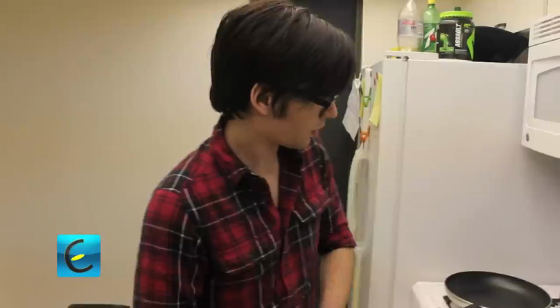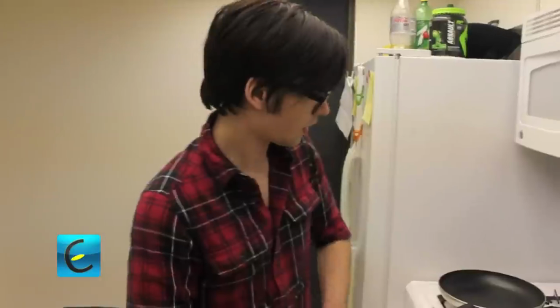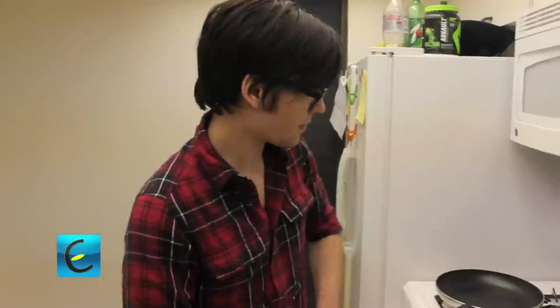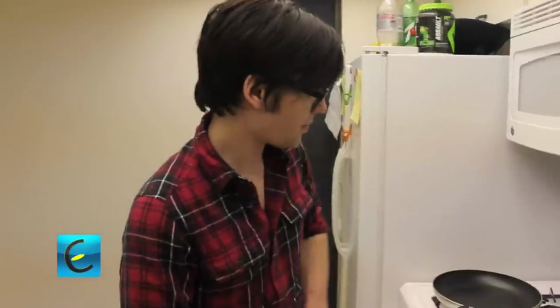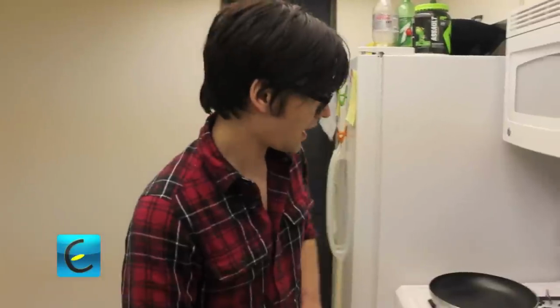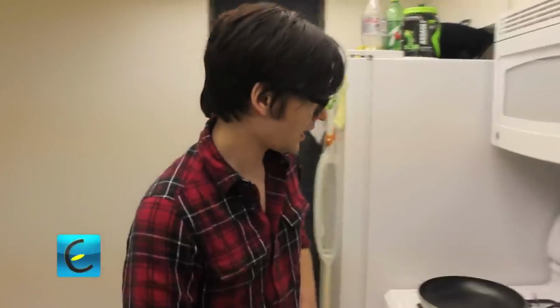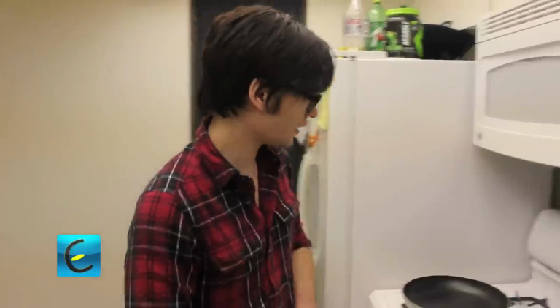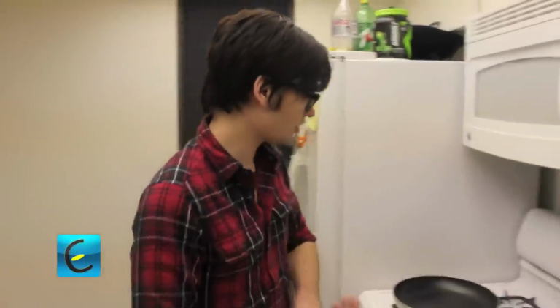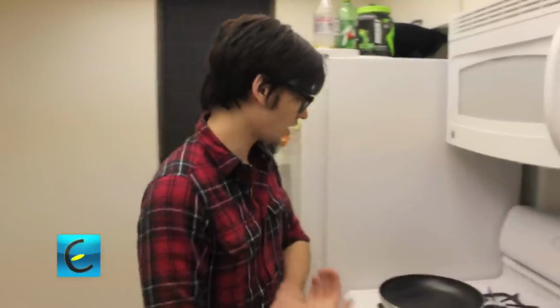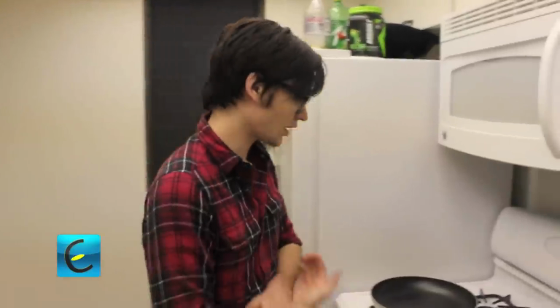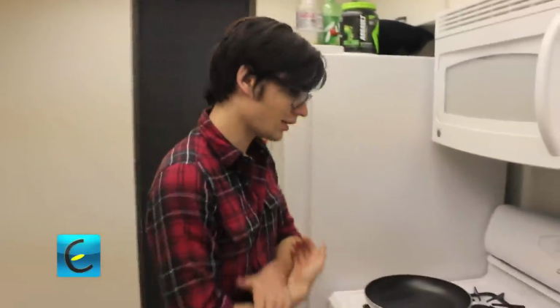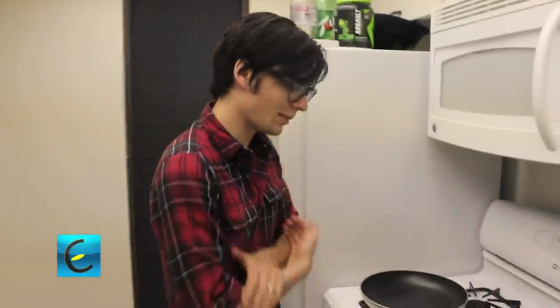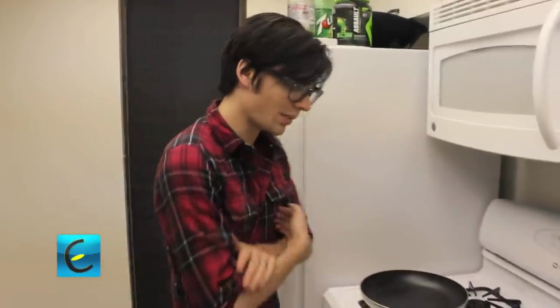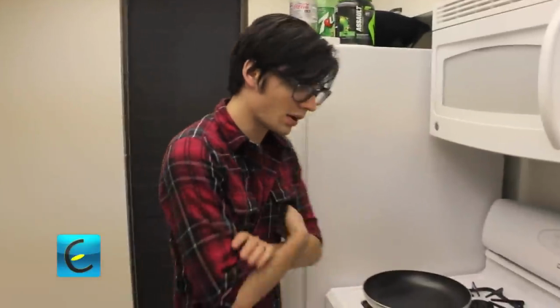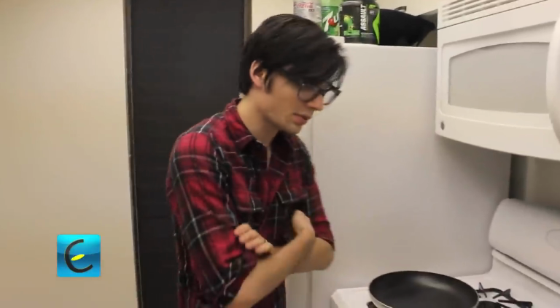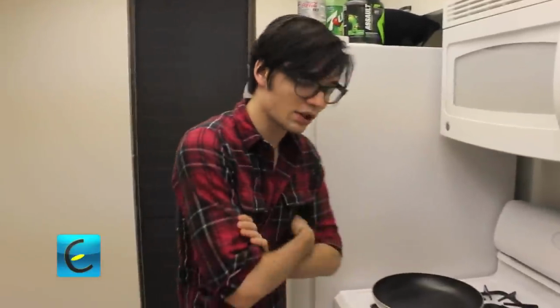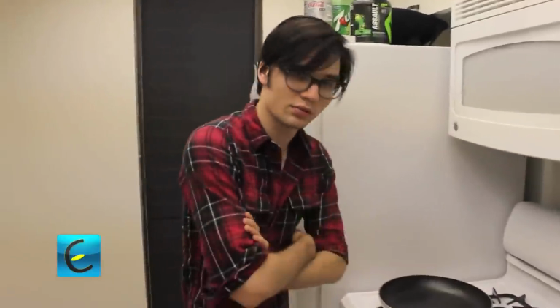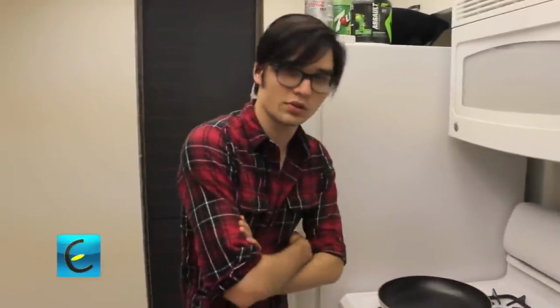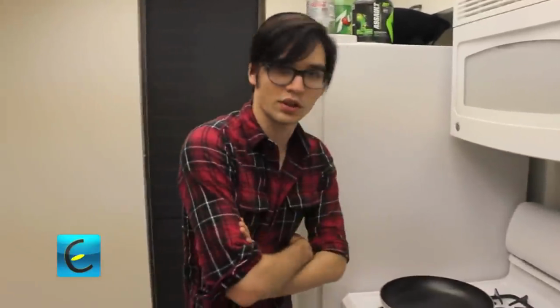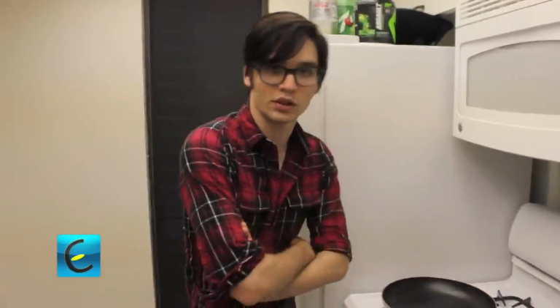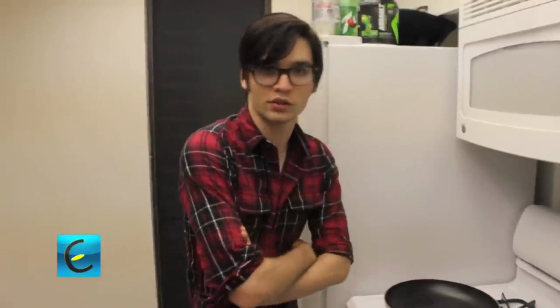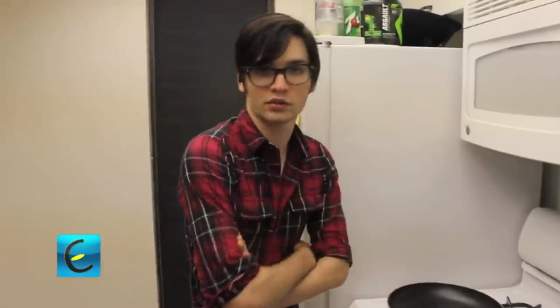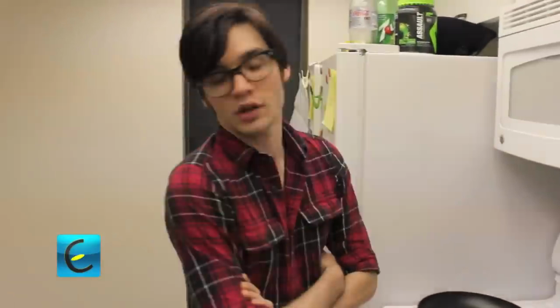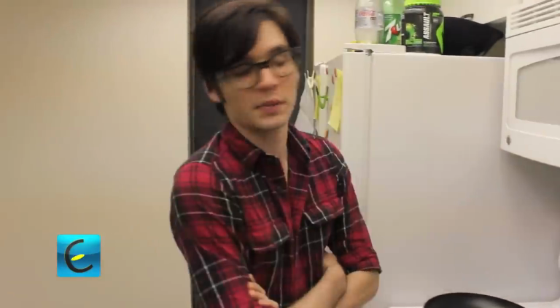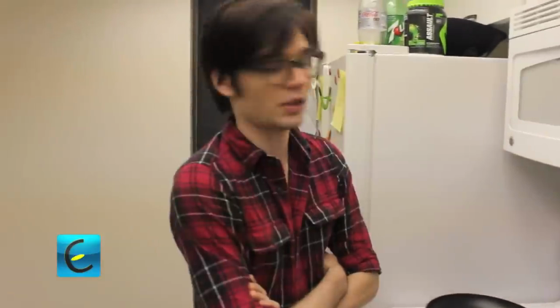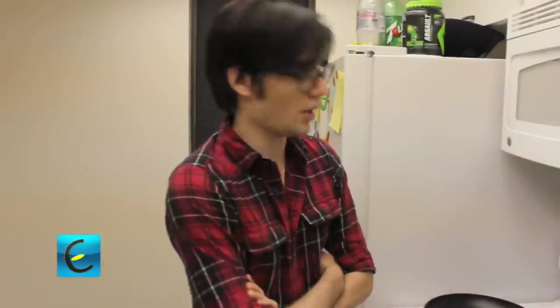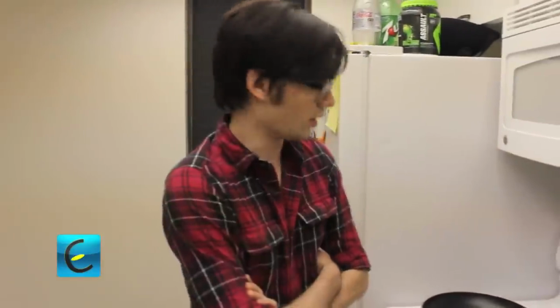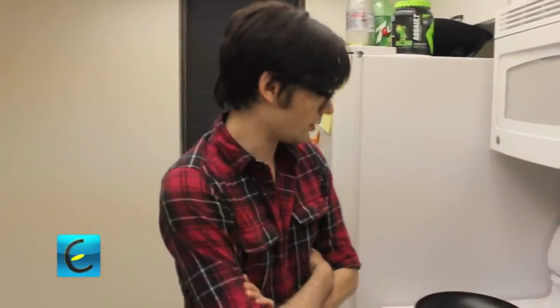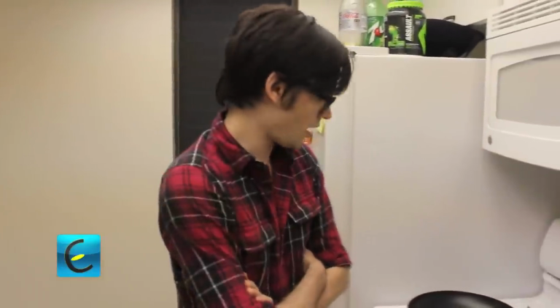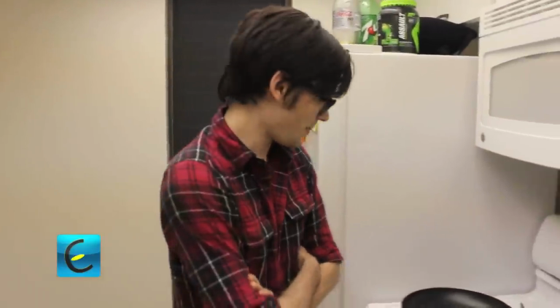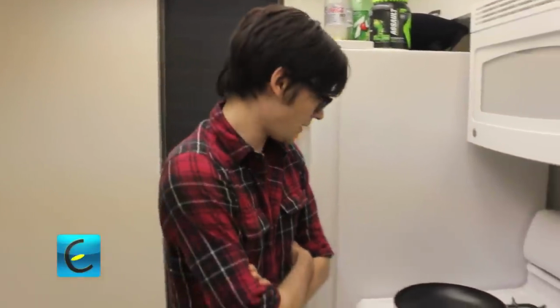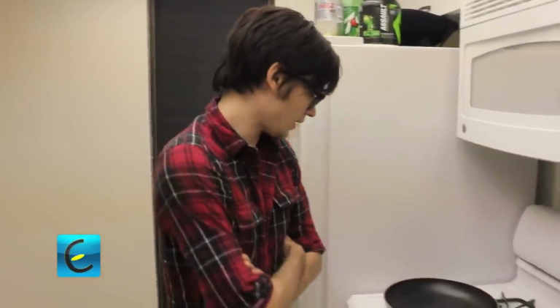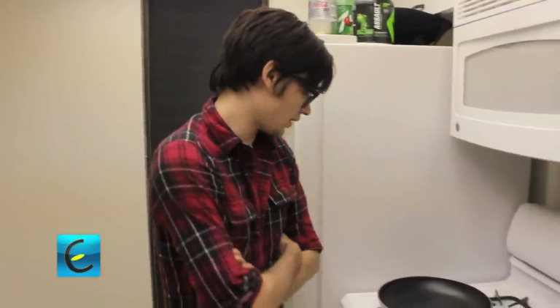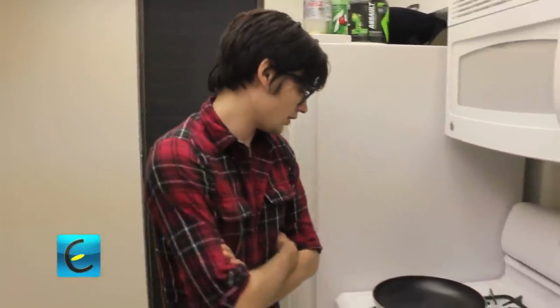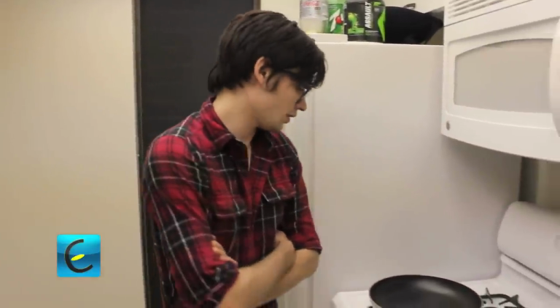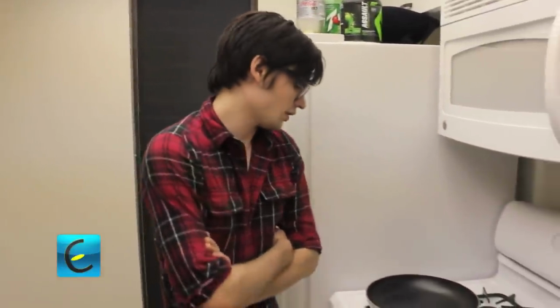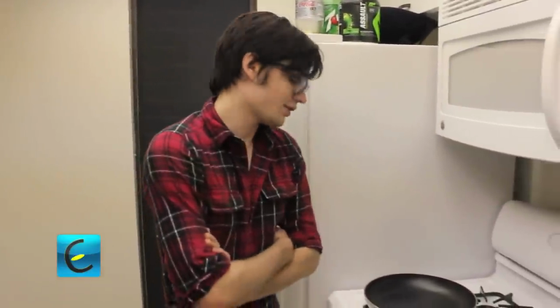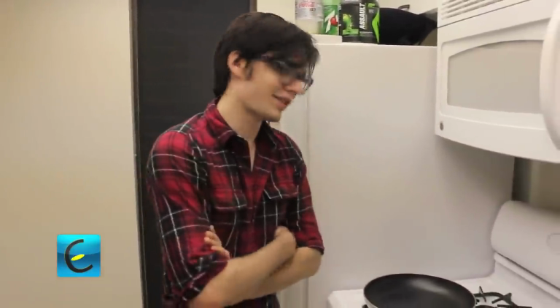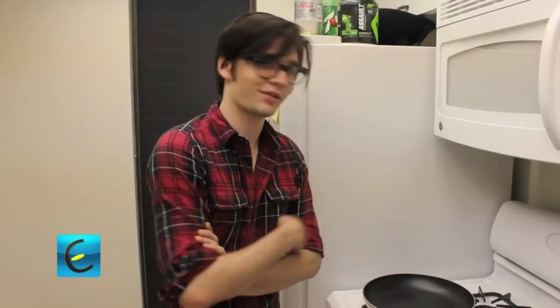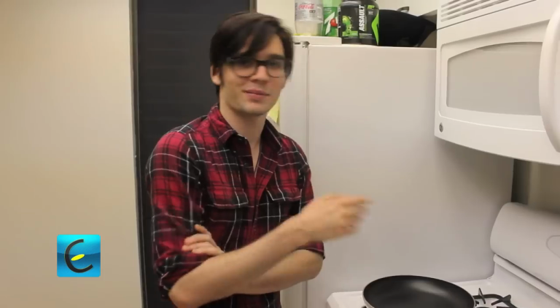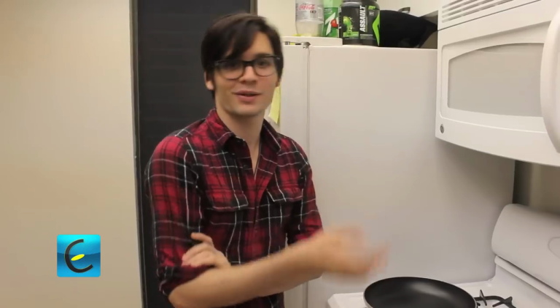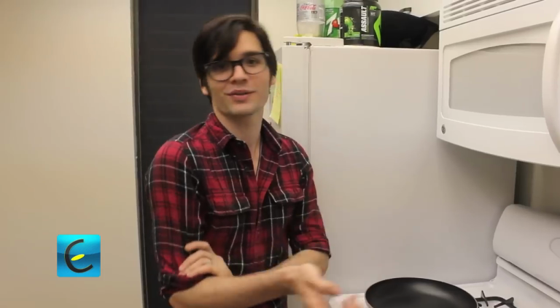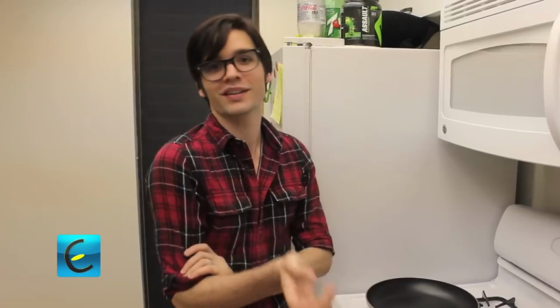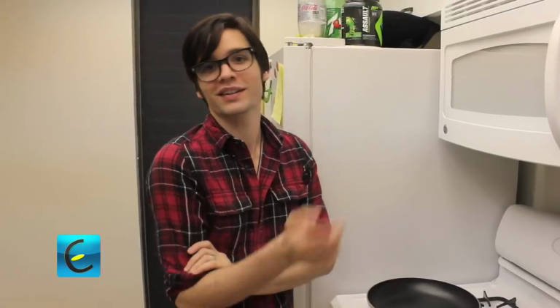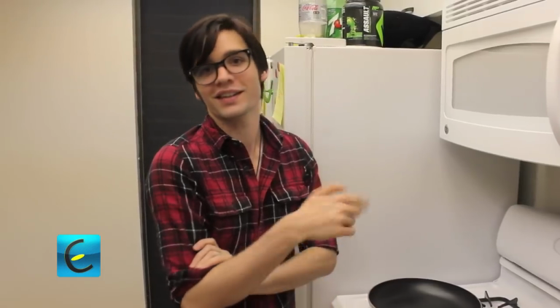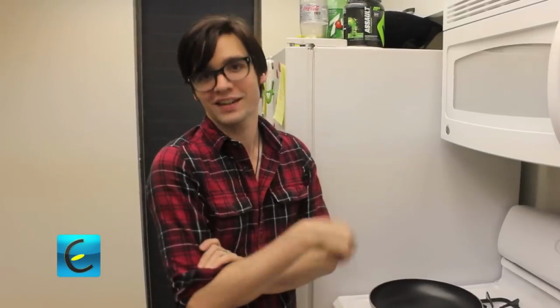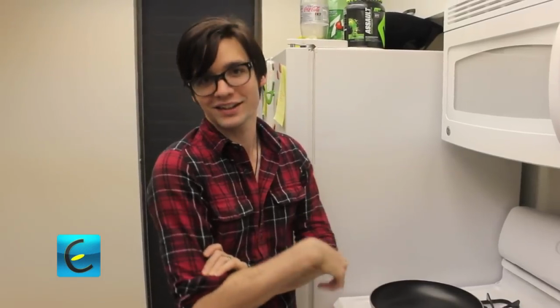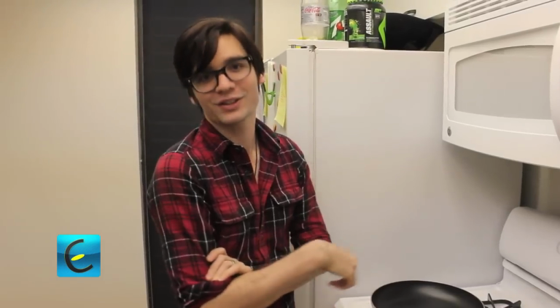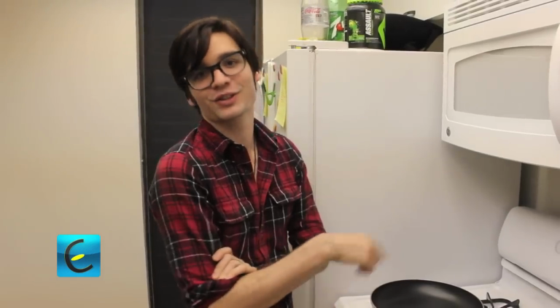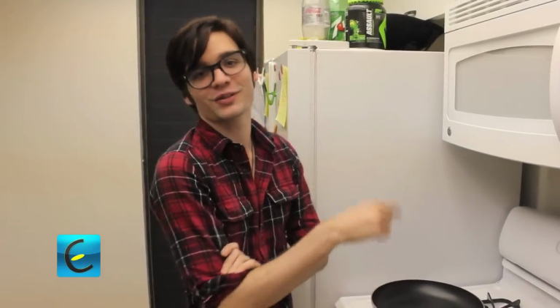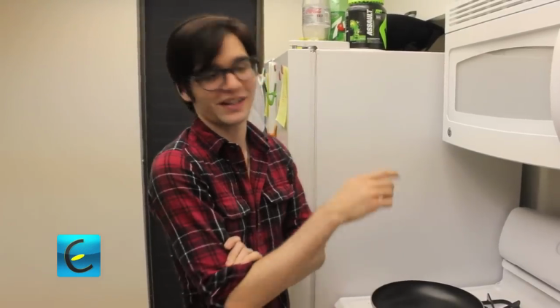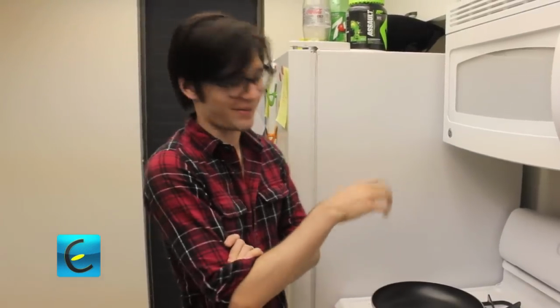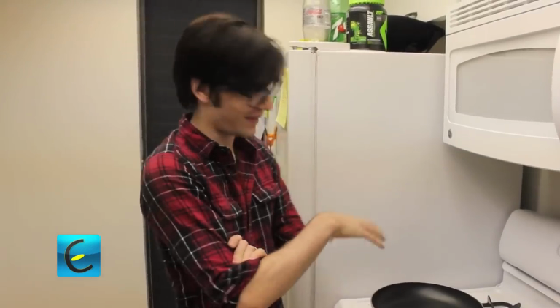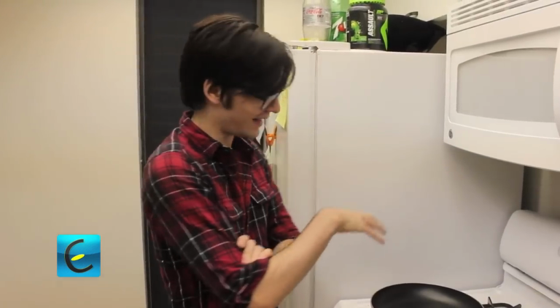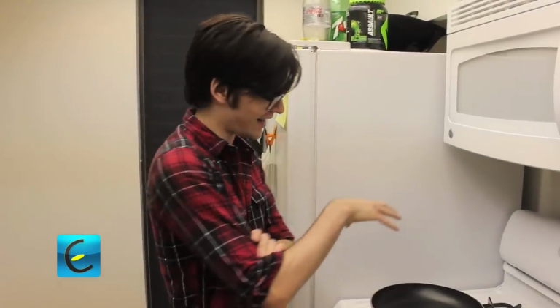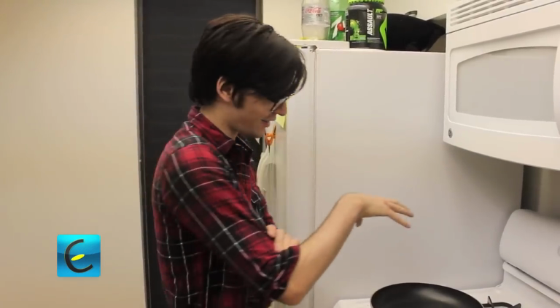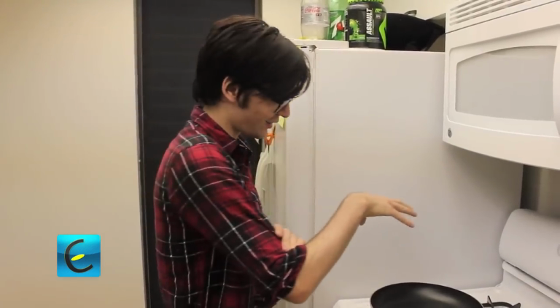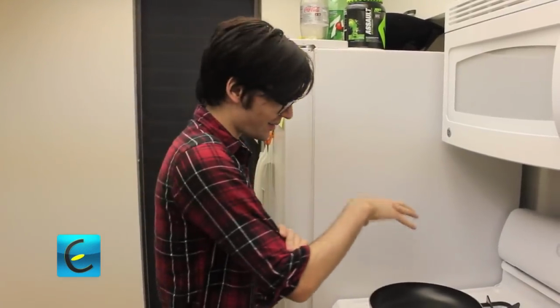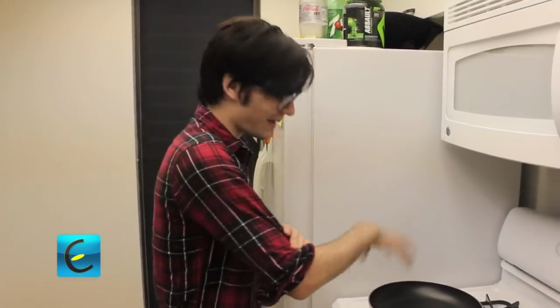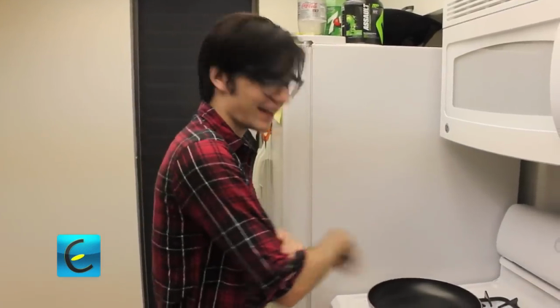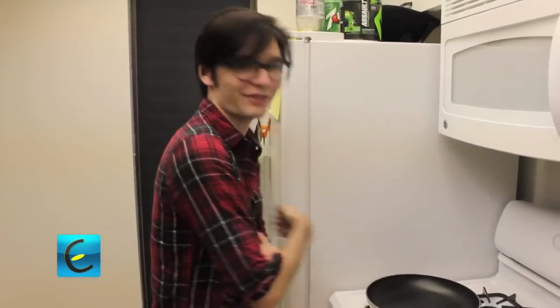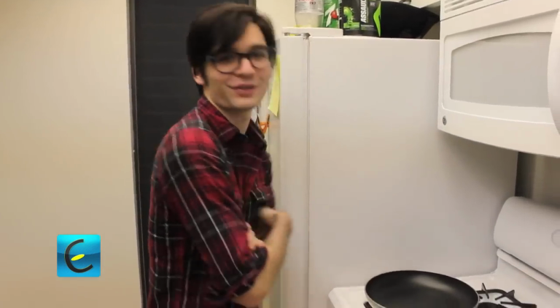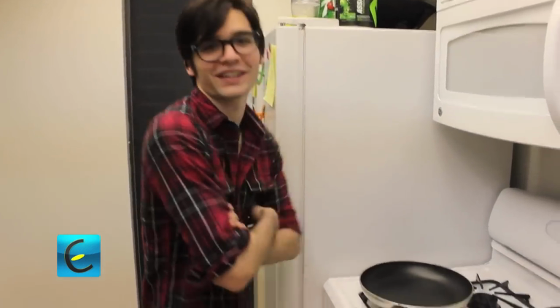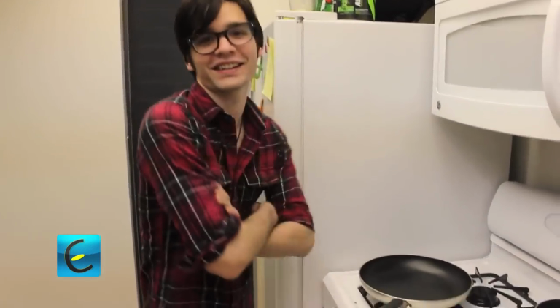We're gonna bake a chicken — a barbecue chicken. Actually, not bake it. That was the wrong word. I mean pan frying.